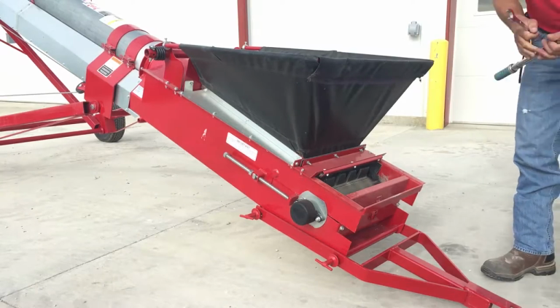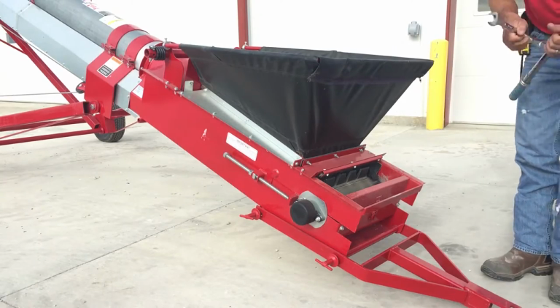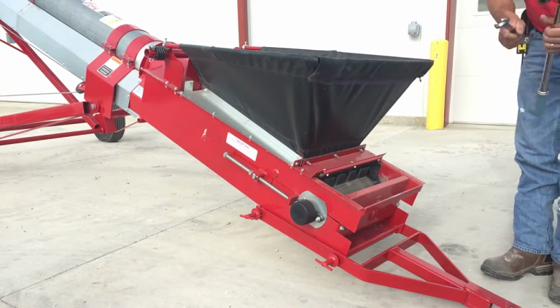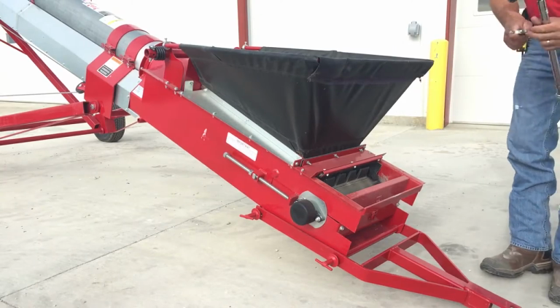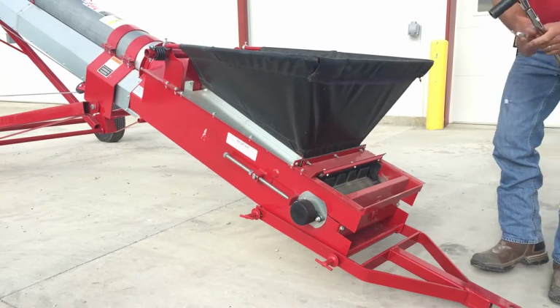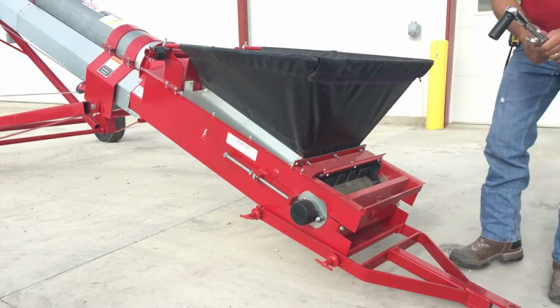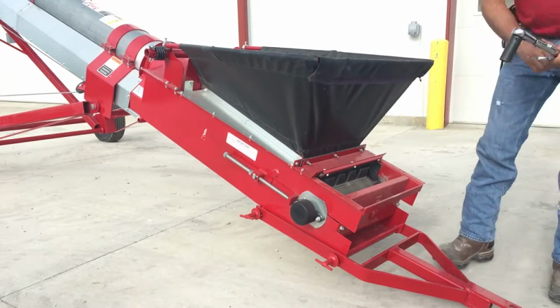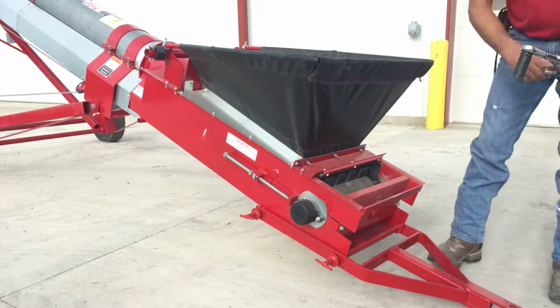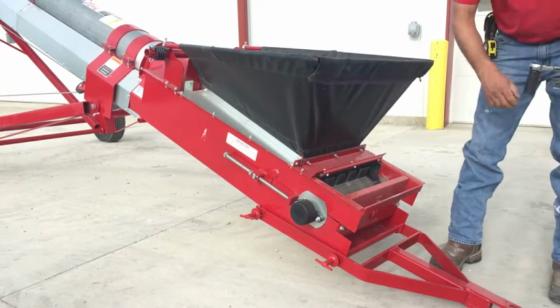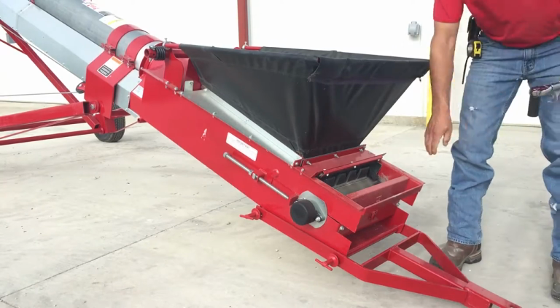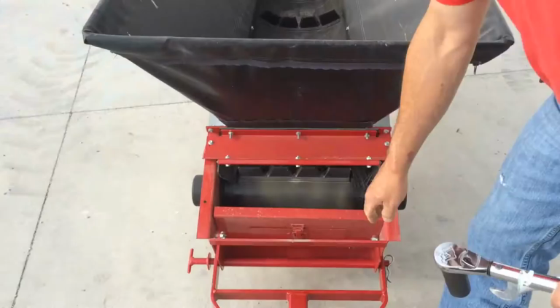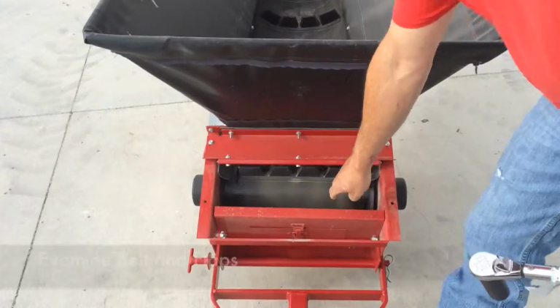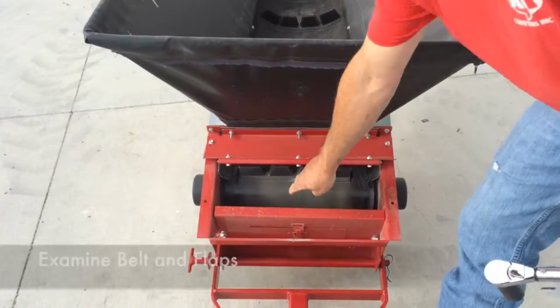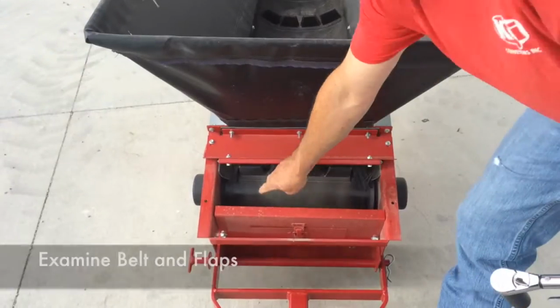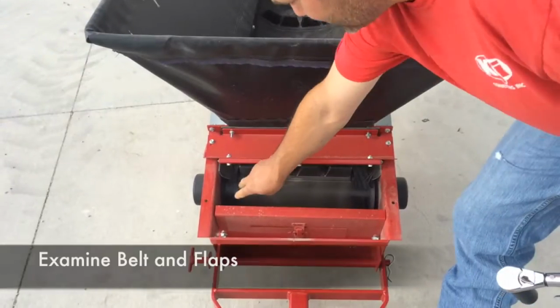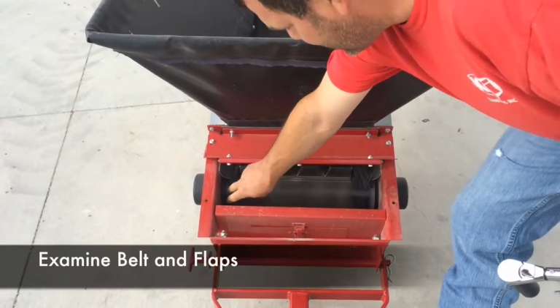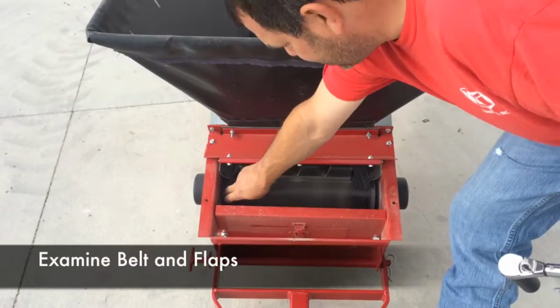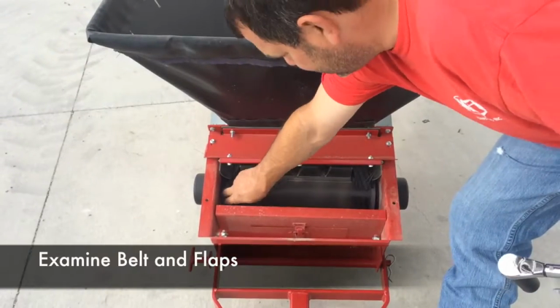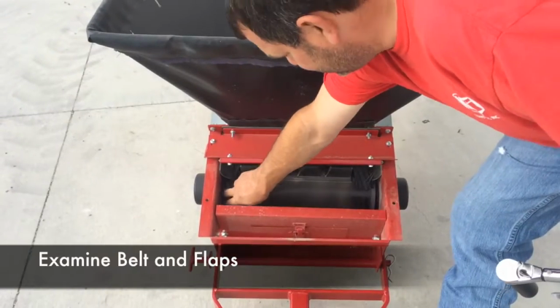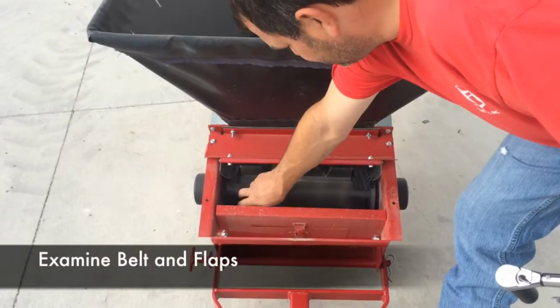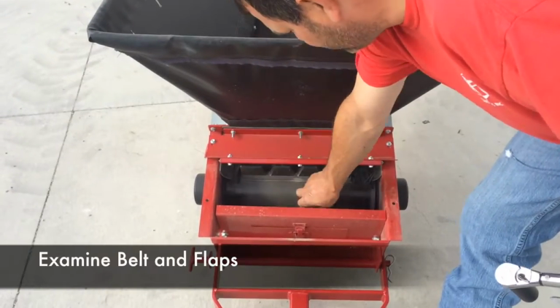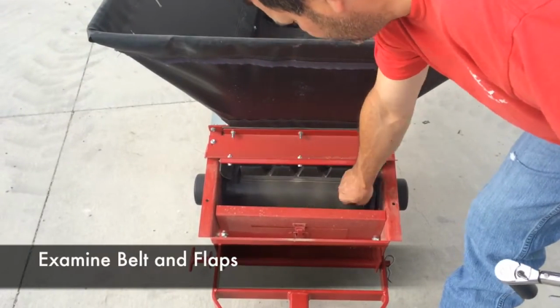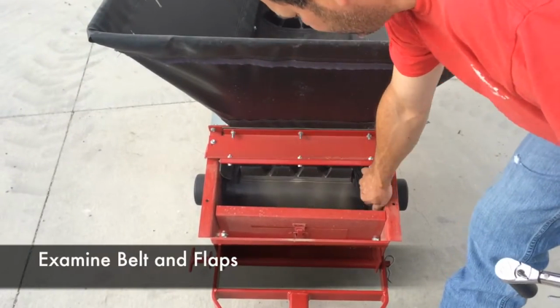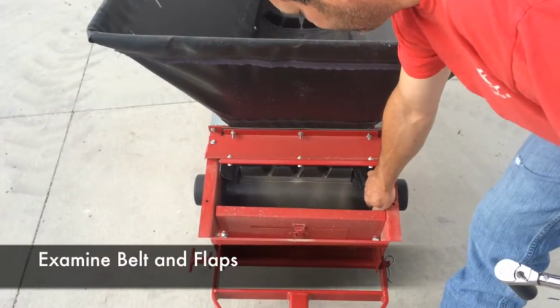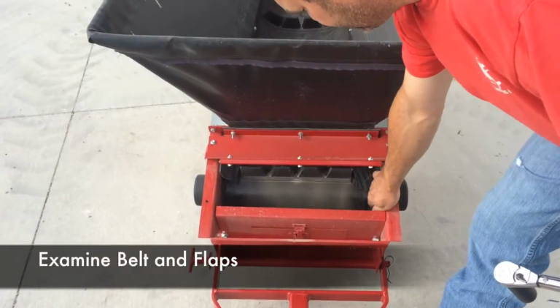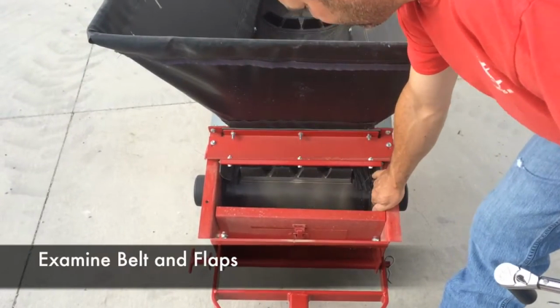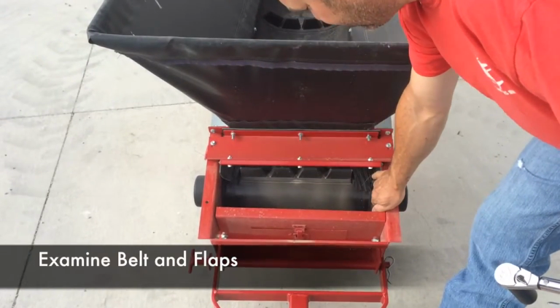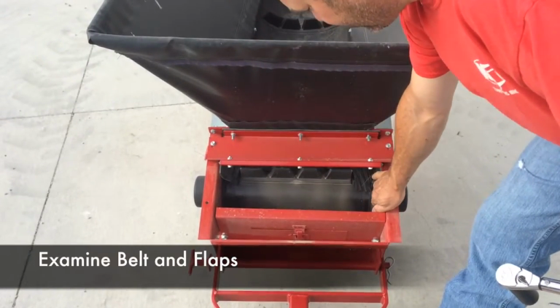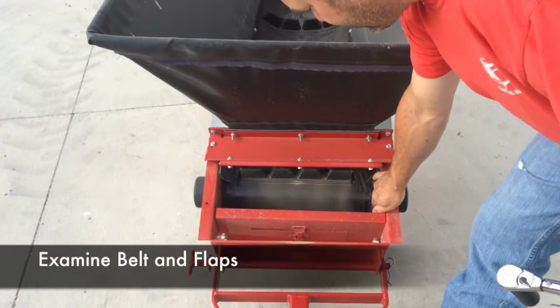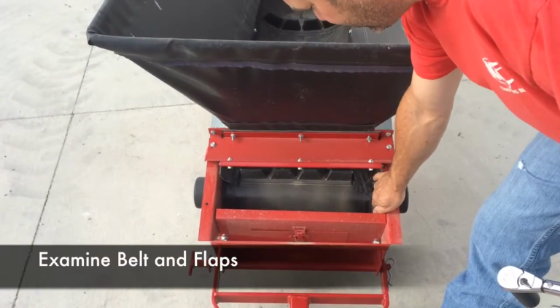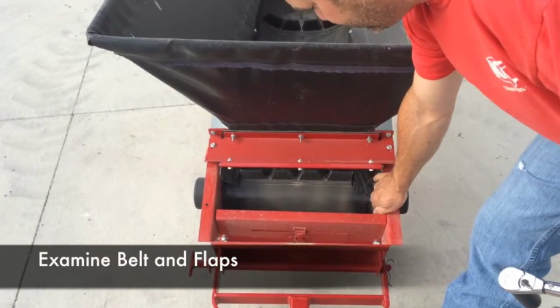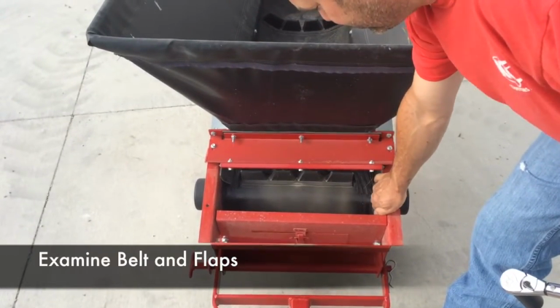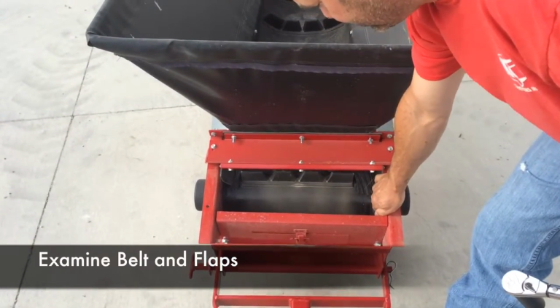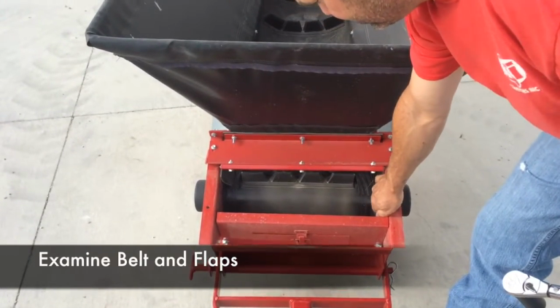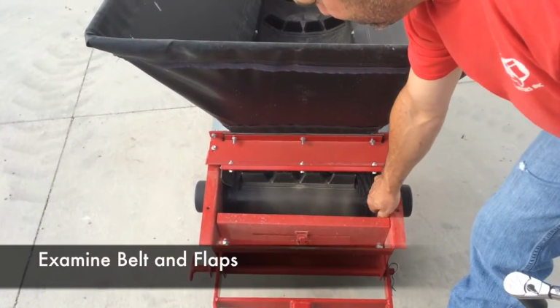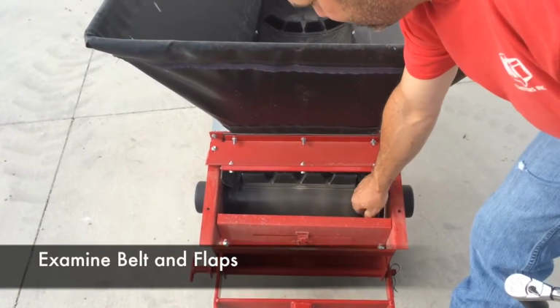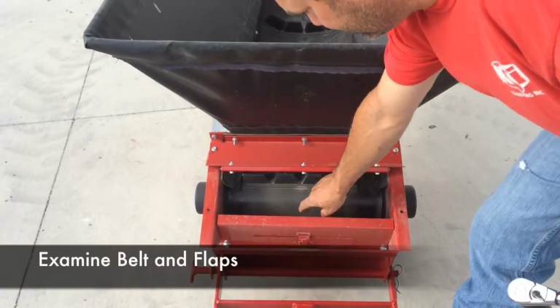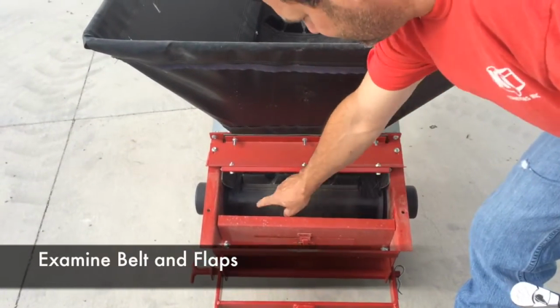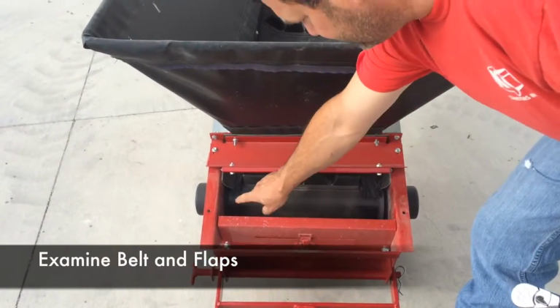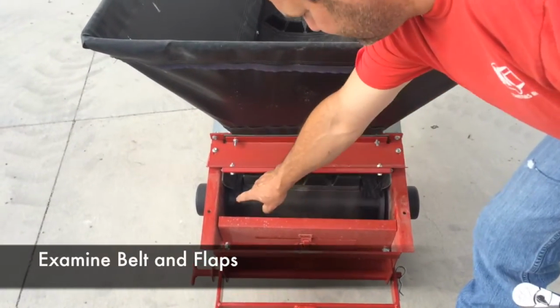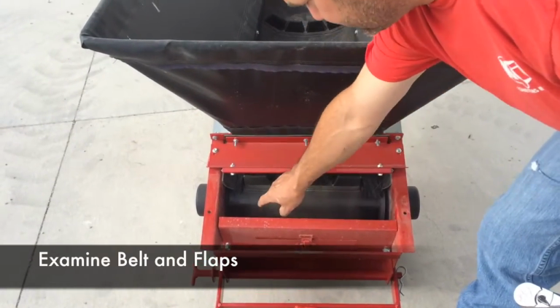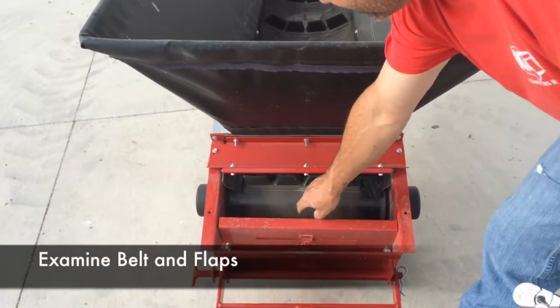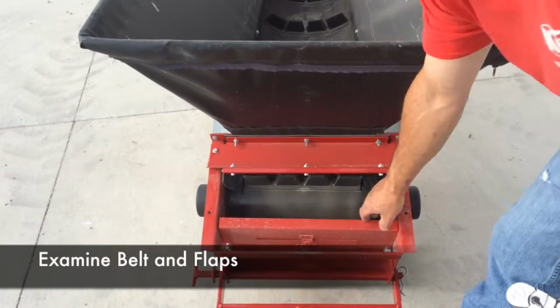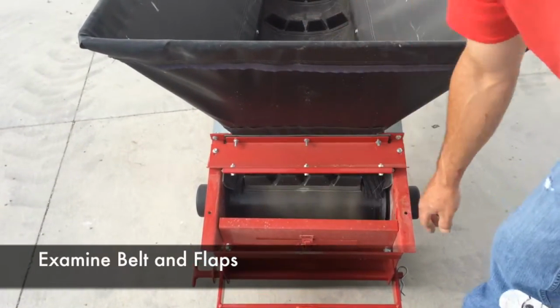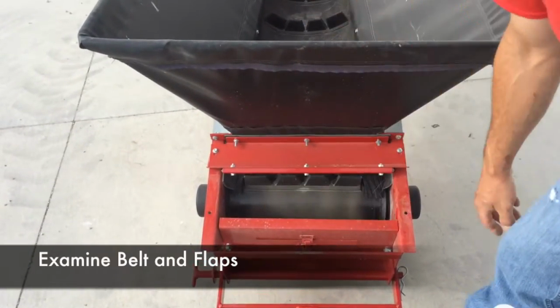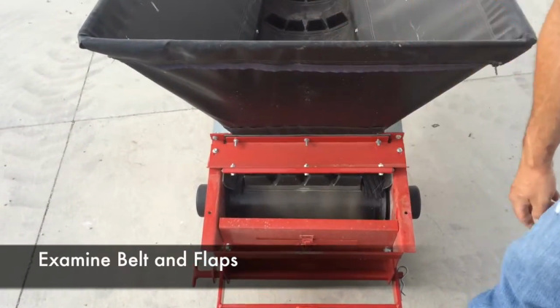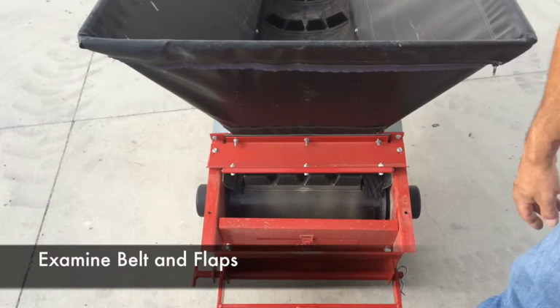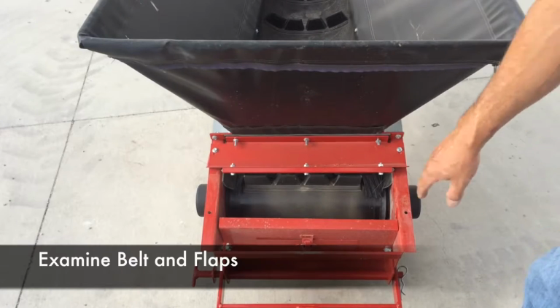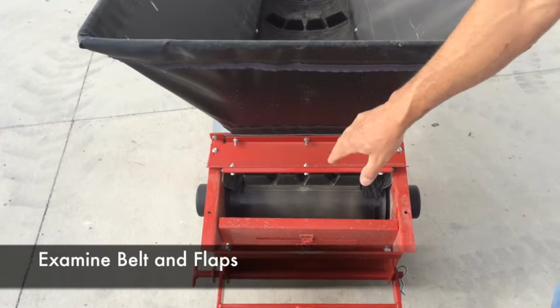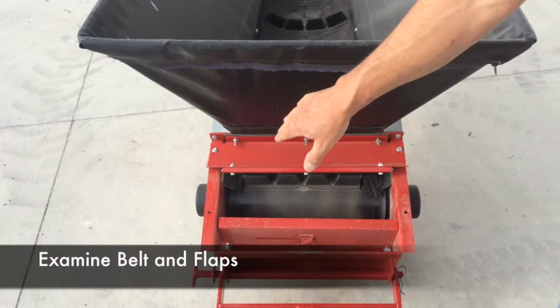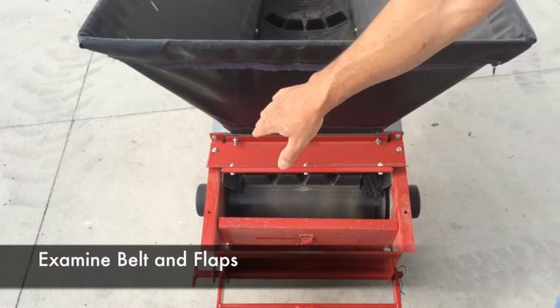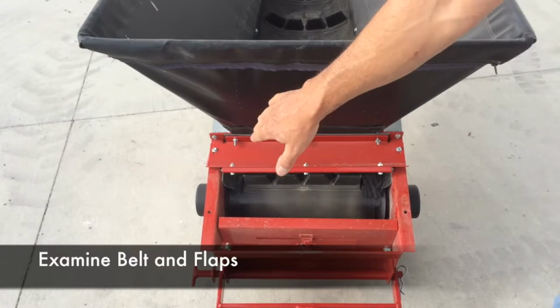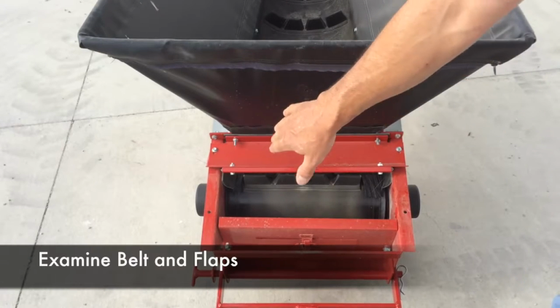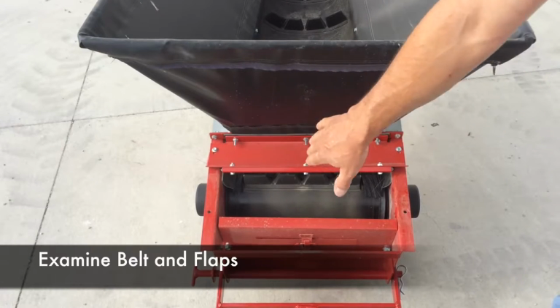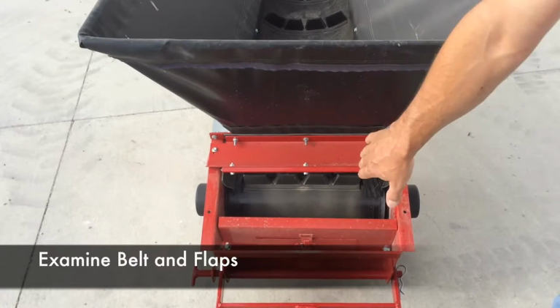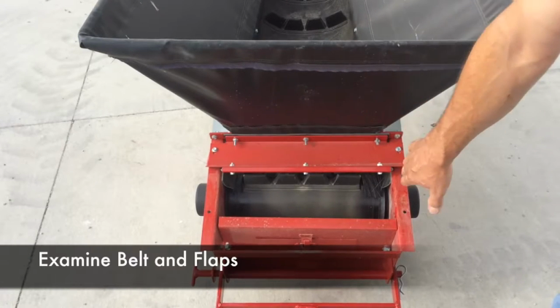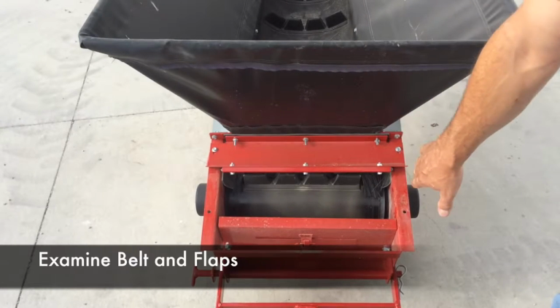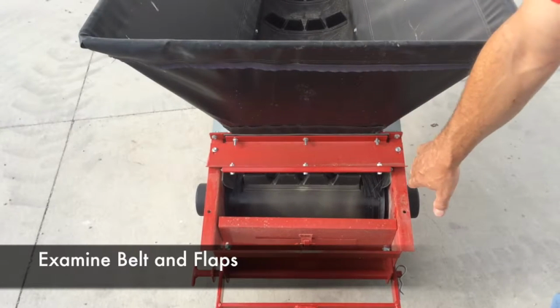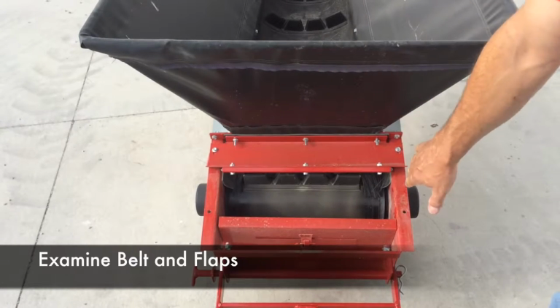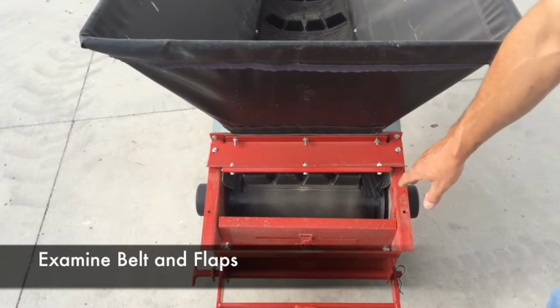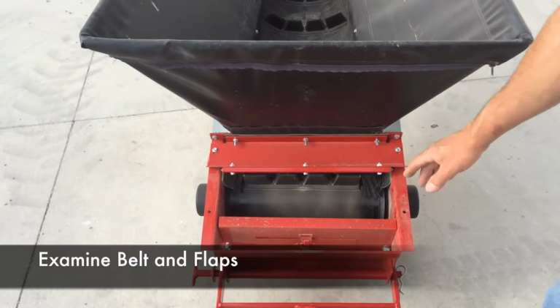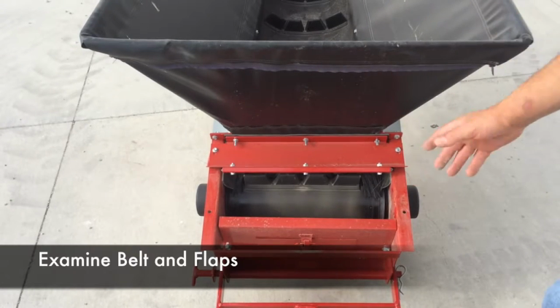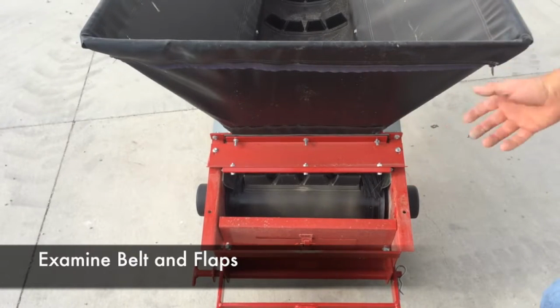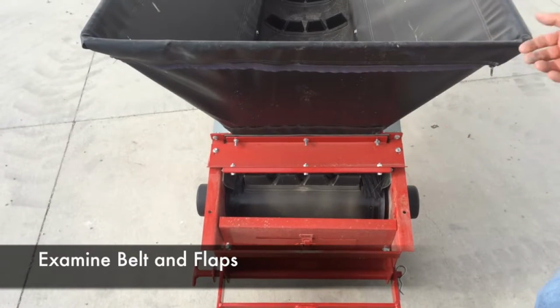Examine the belt in the conveyor by making sure that the flaps are on top of the belt and that the brush looks like it's in good condition.